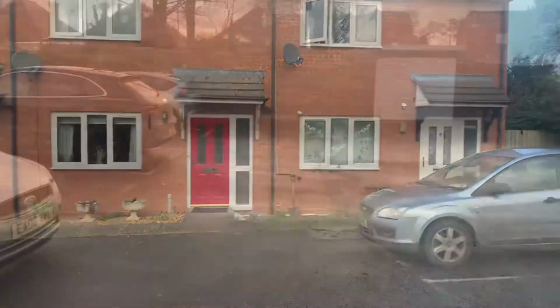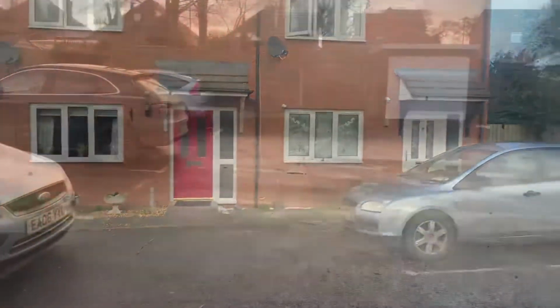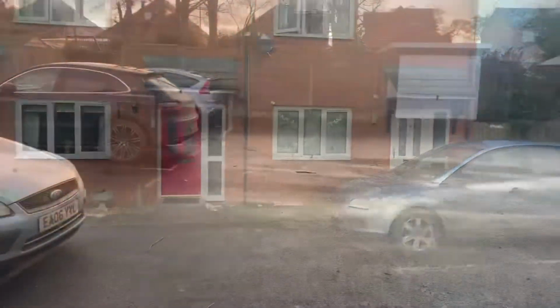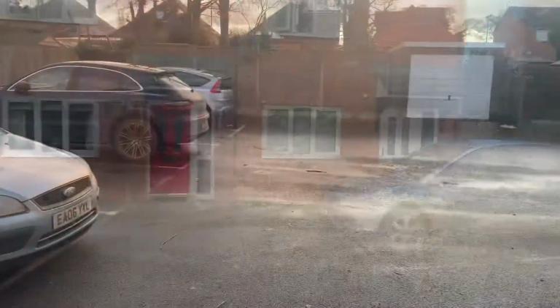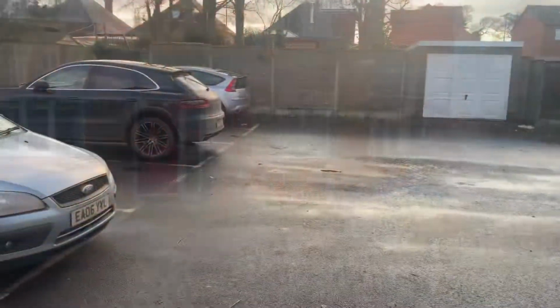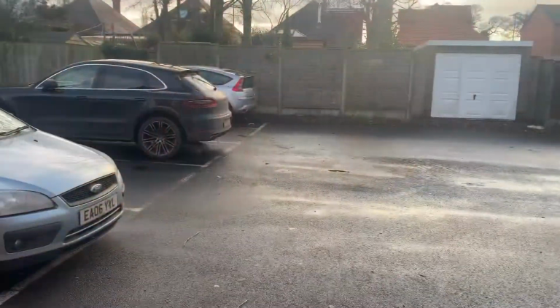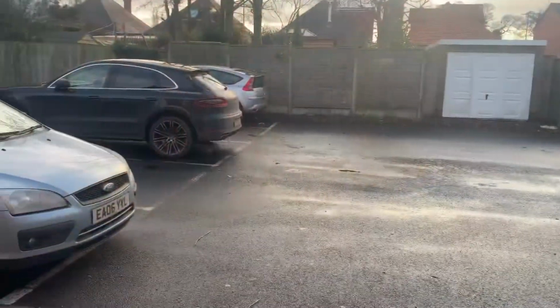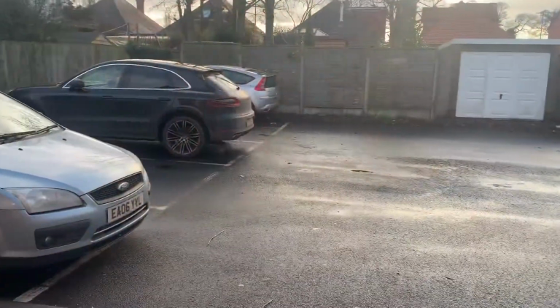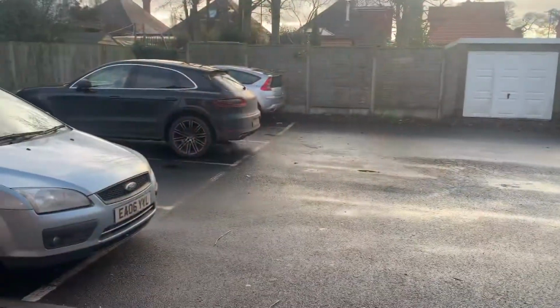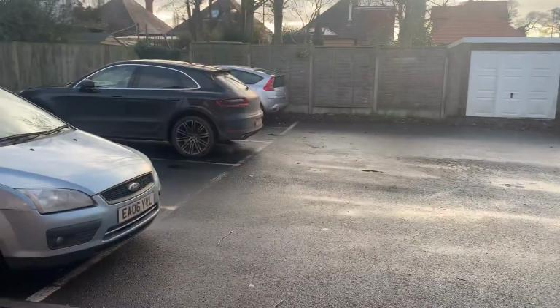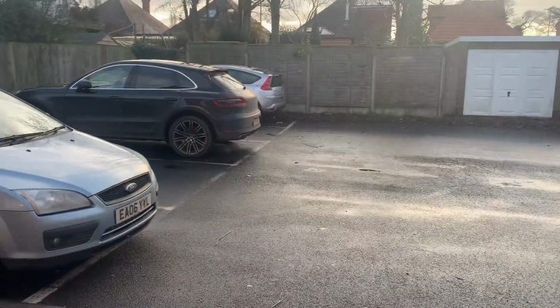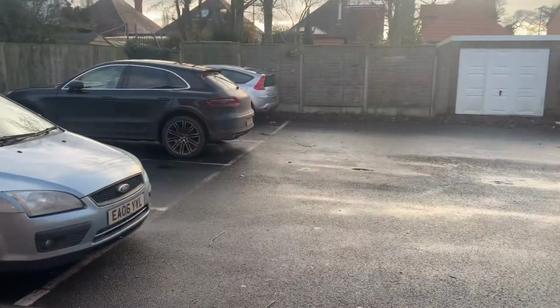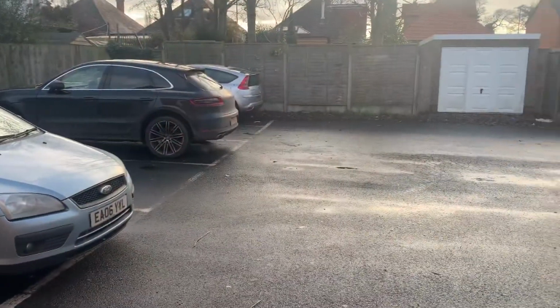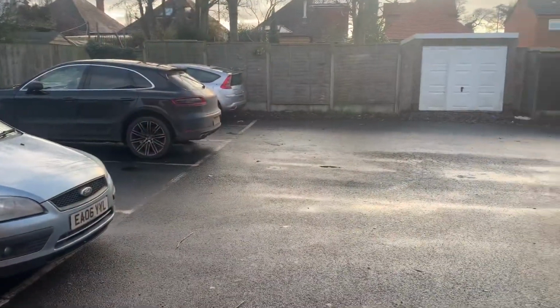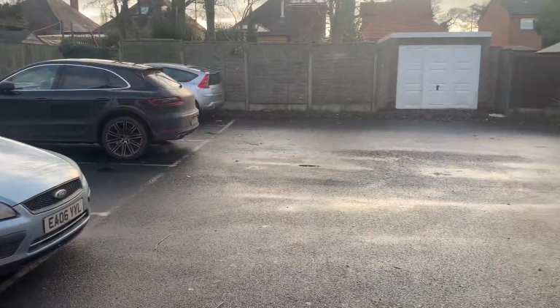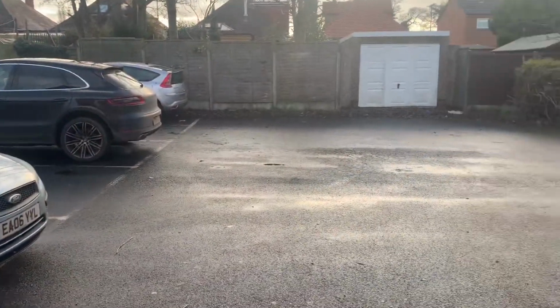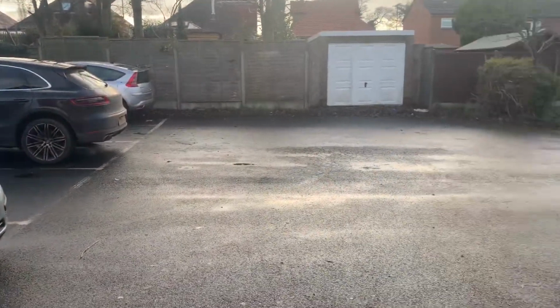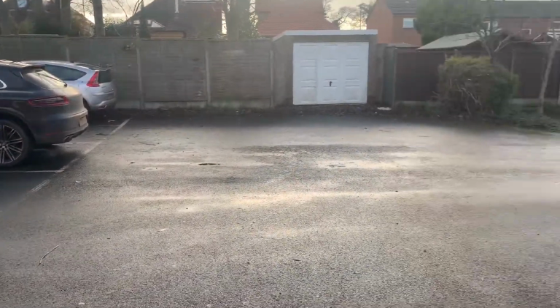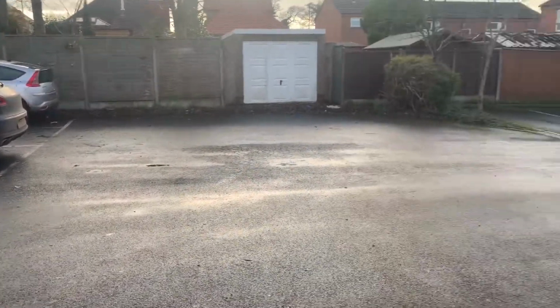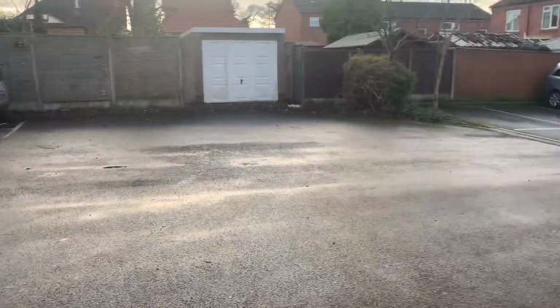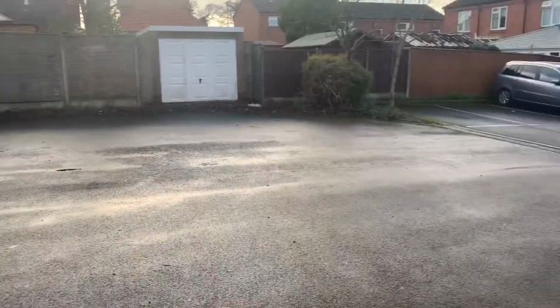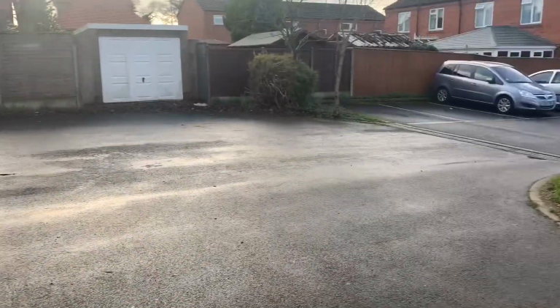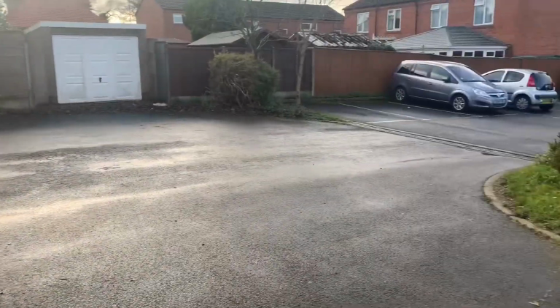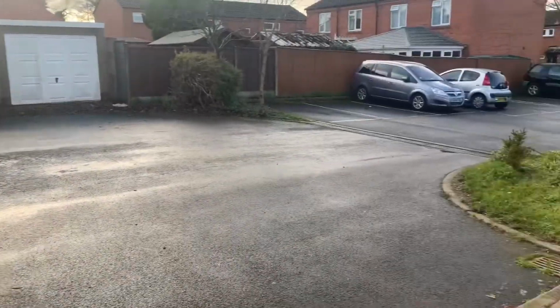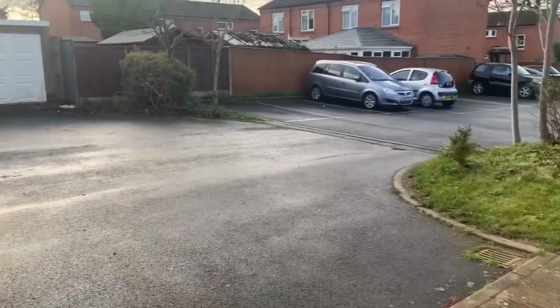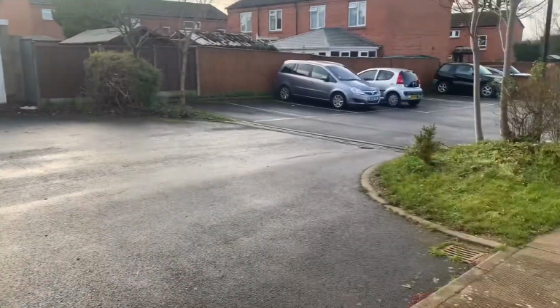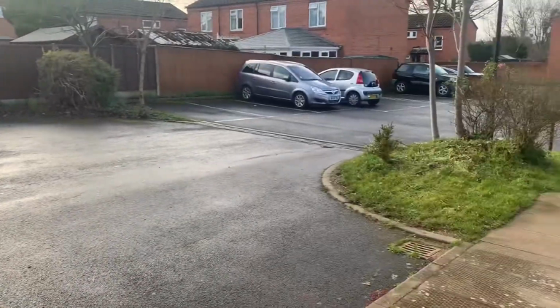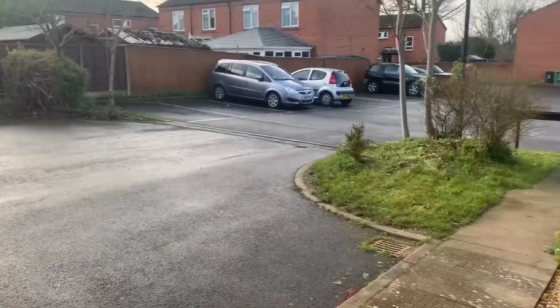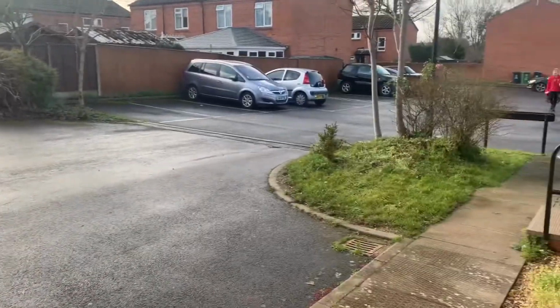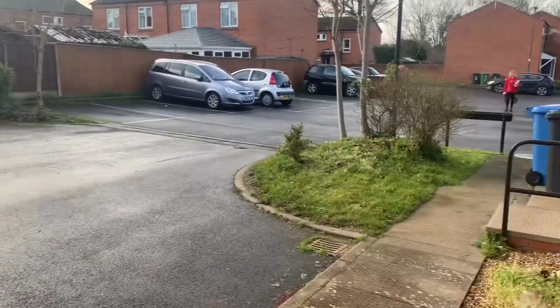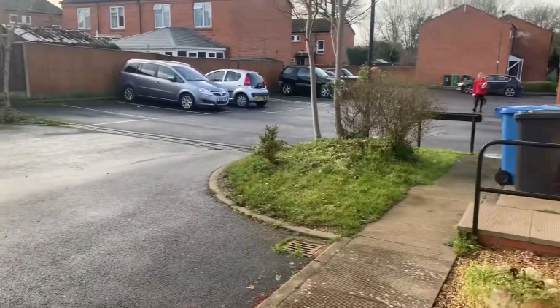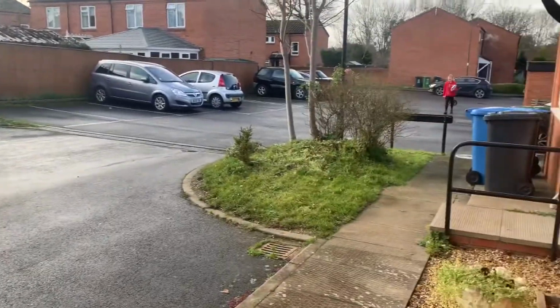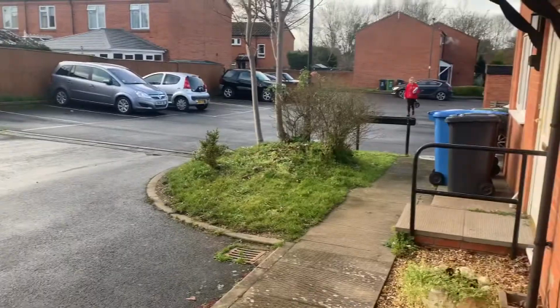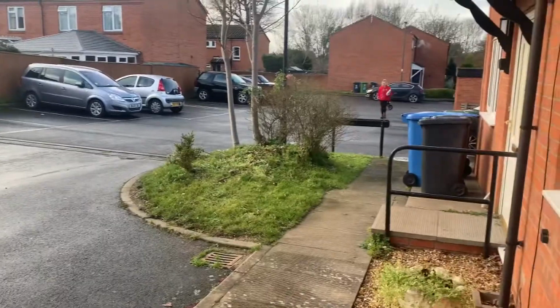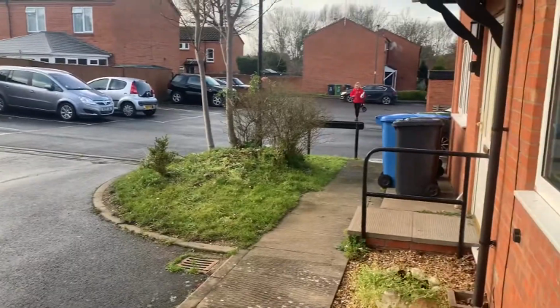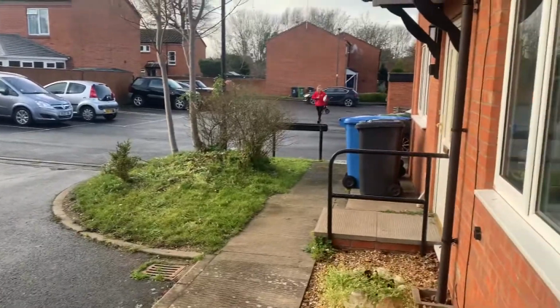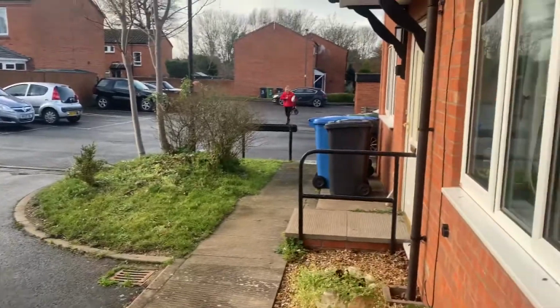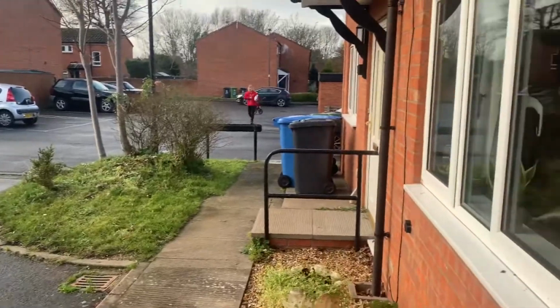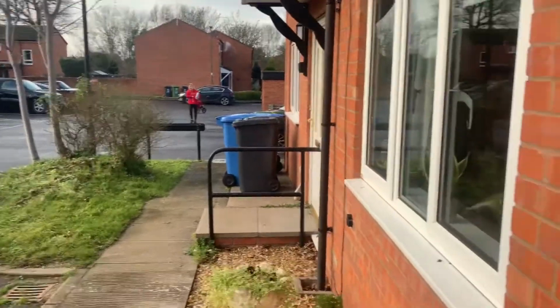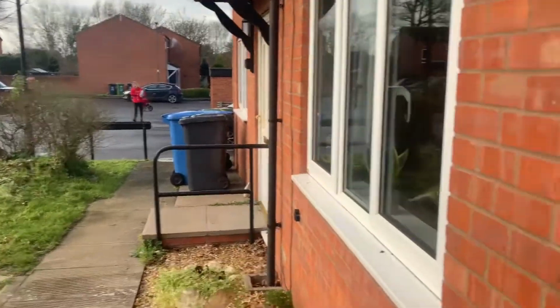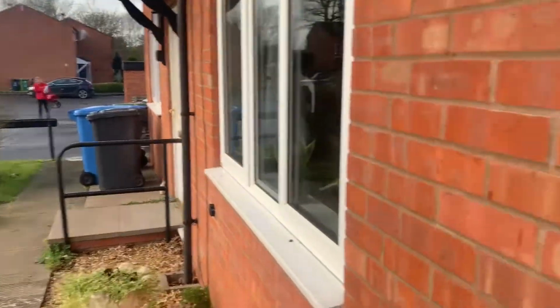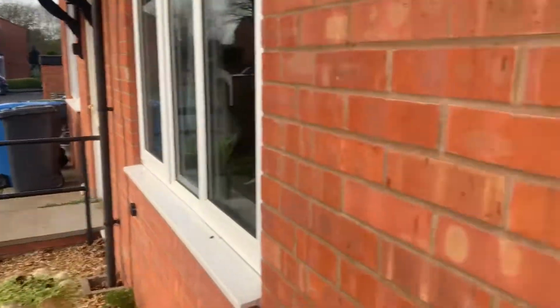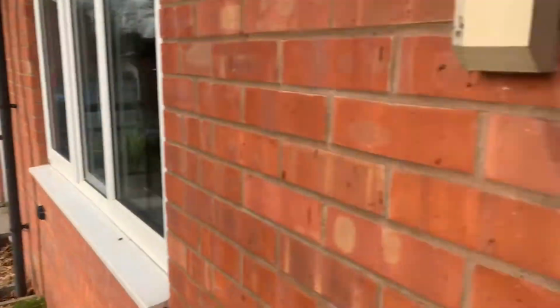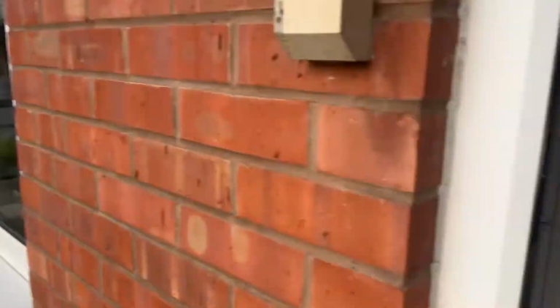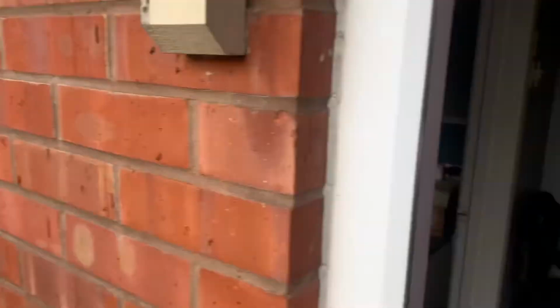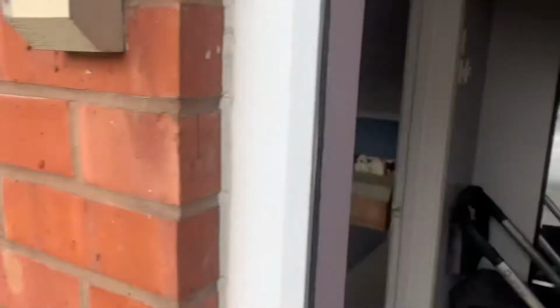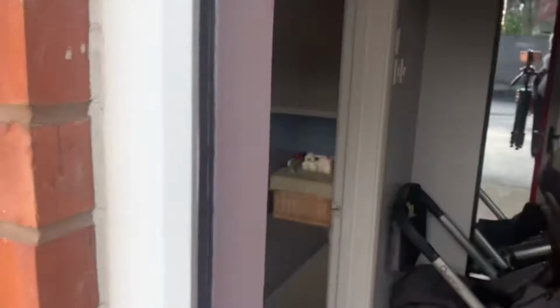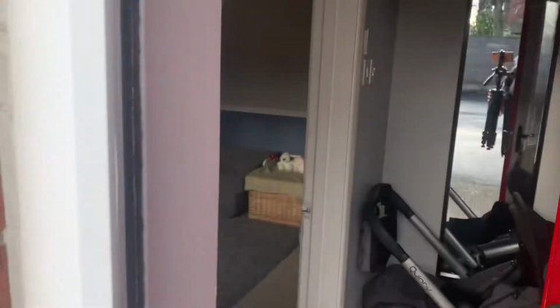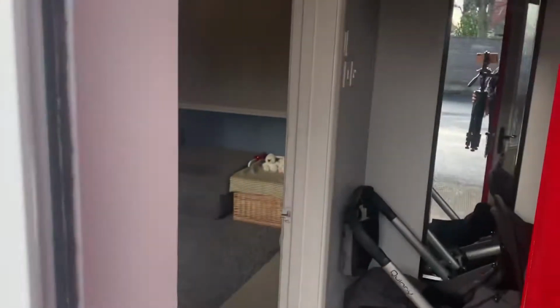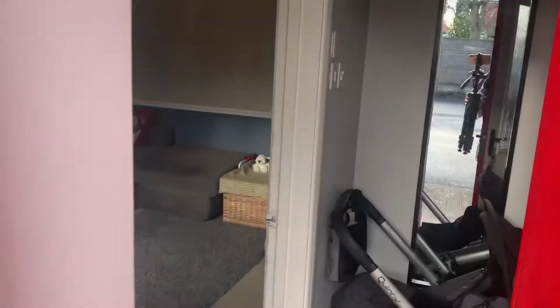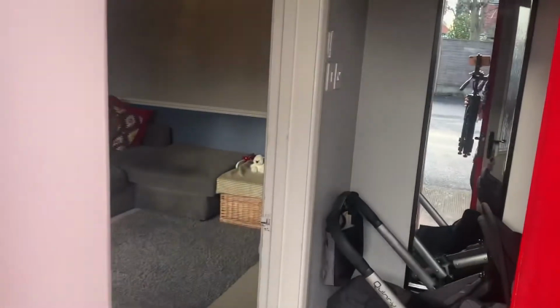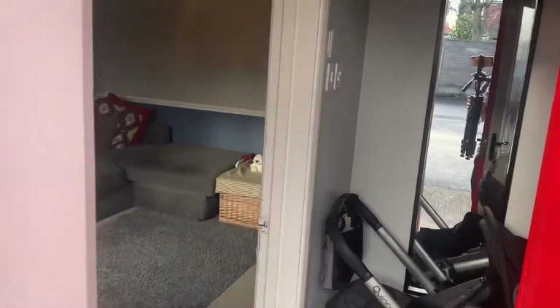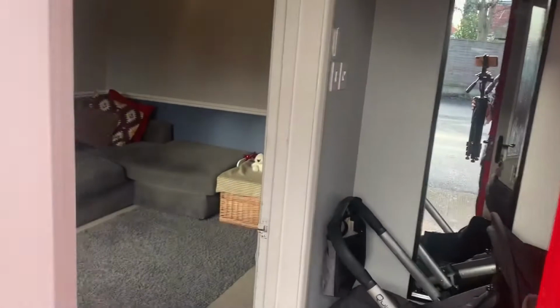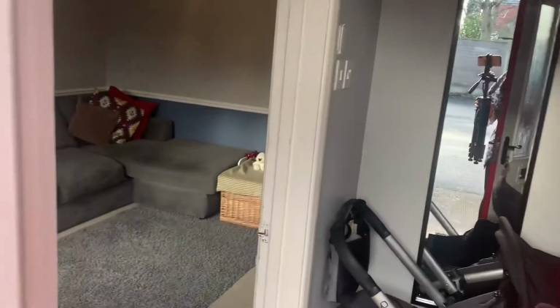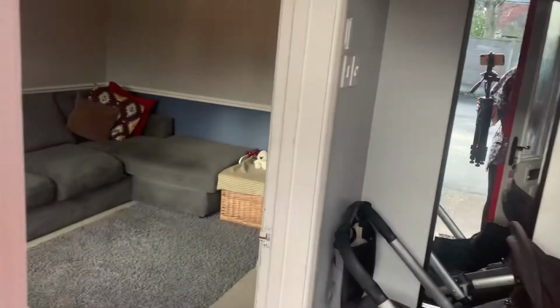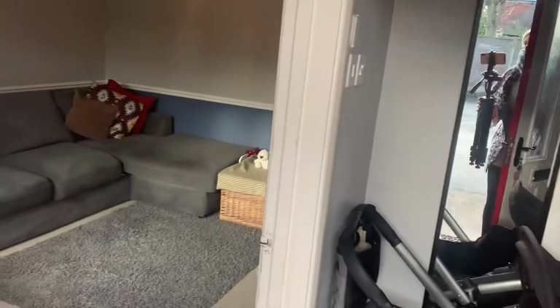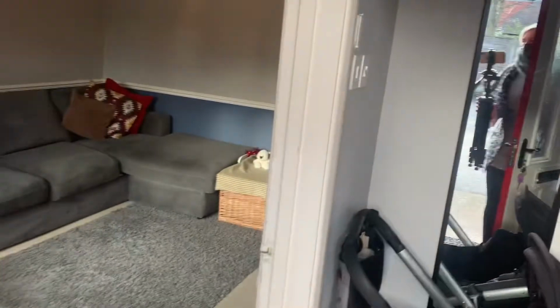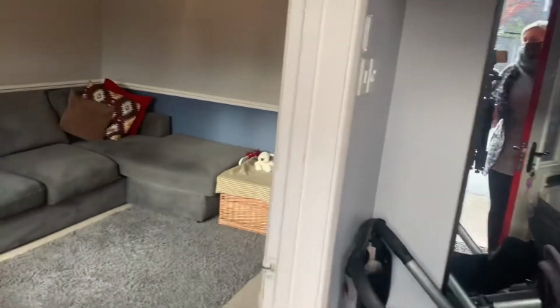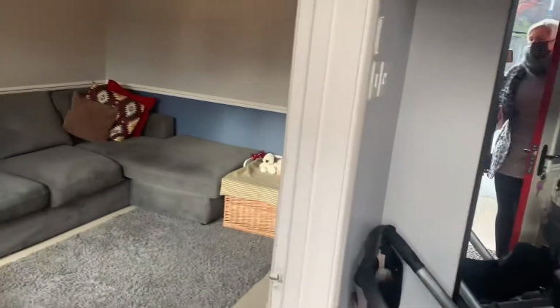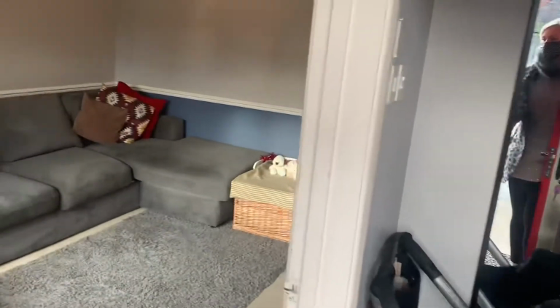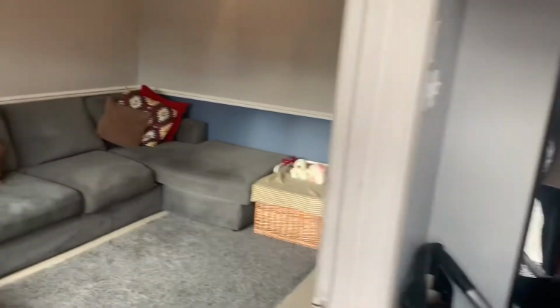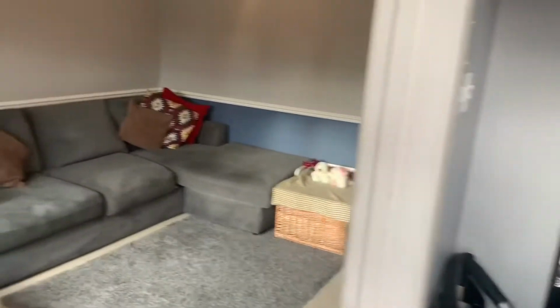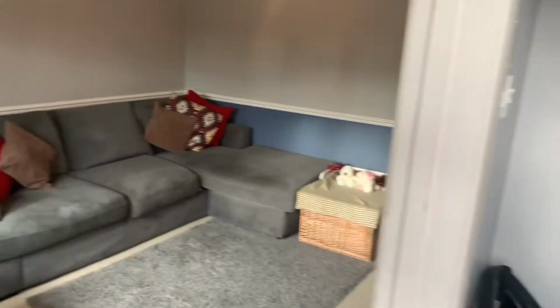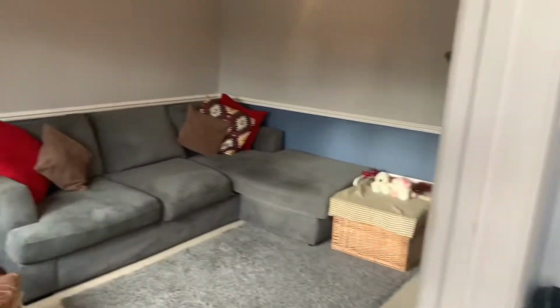To the front of the property we have got off-road parking for two vehicles, and then let's spin you around and take you inside.